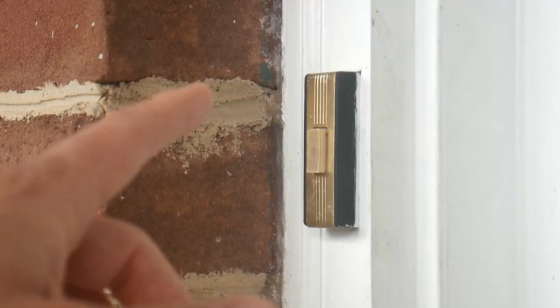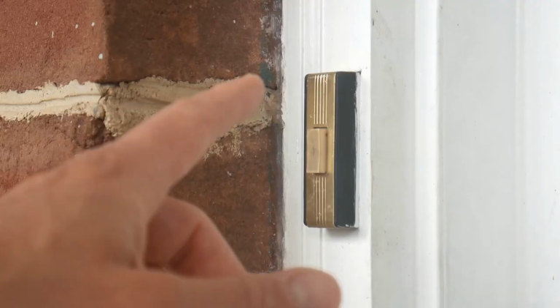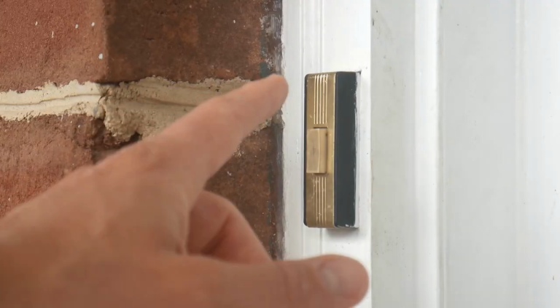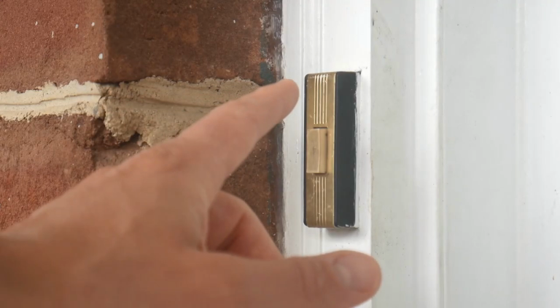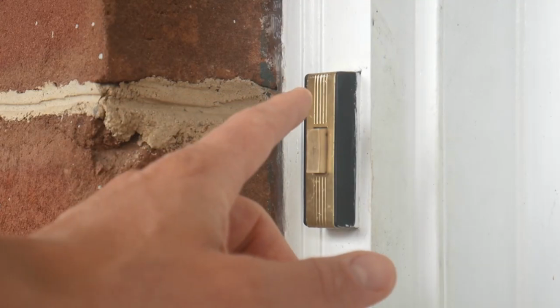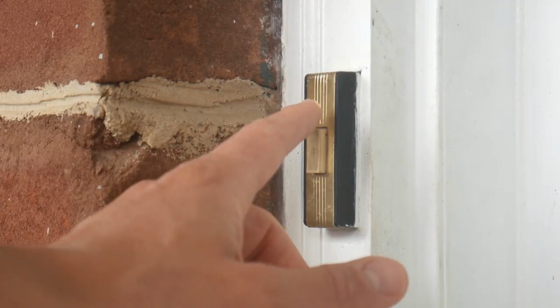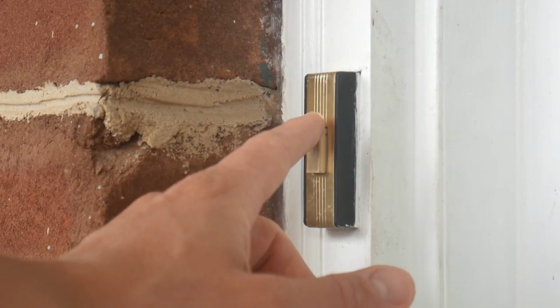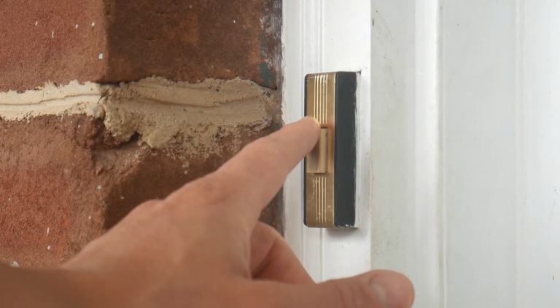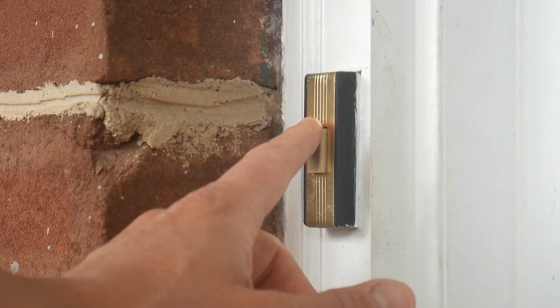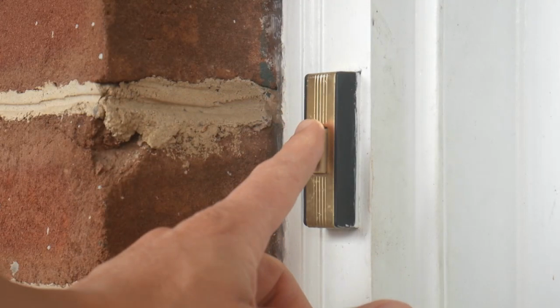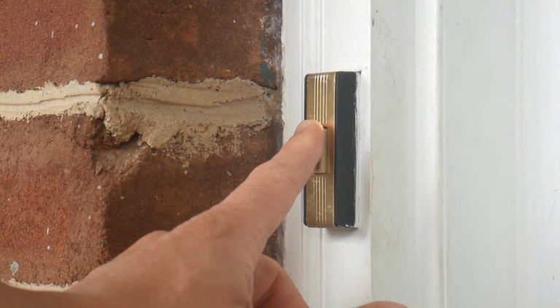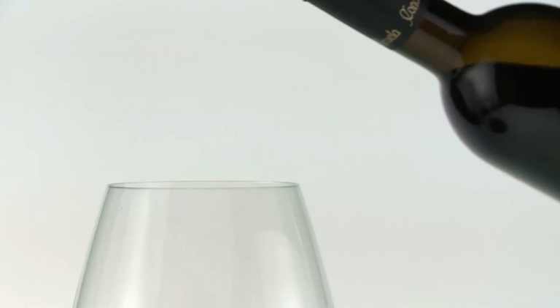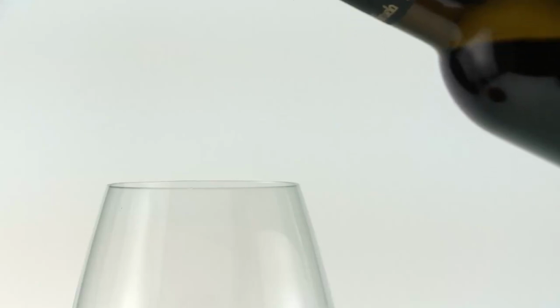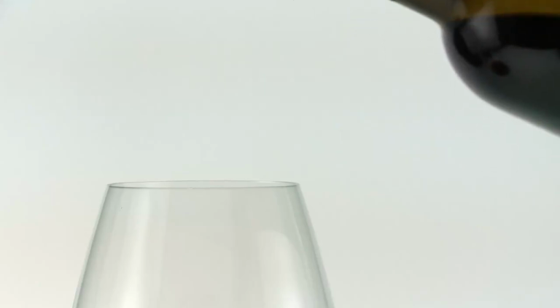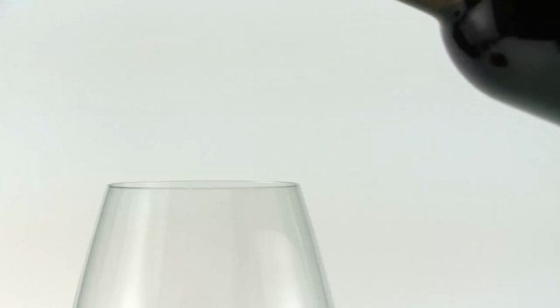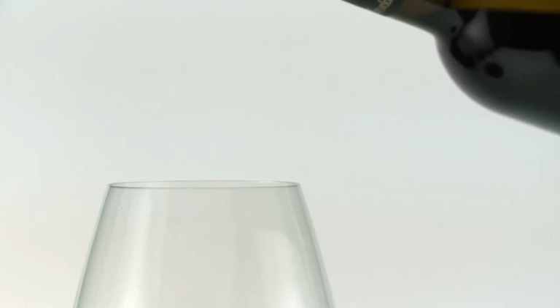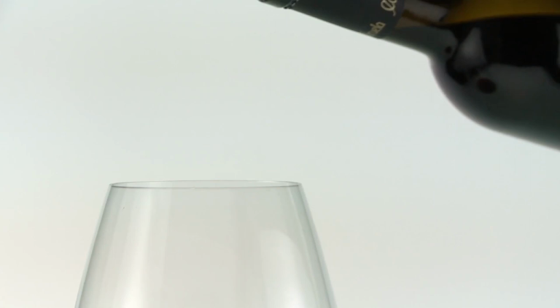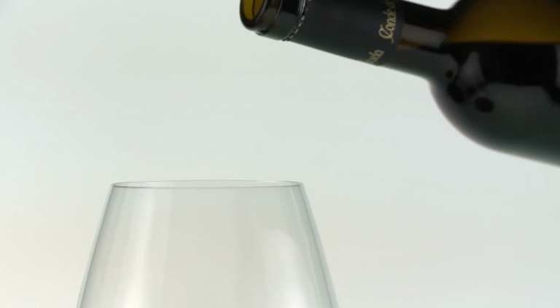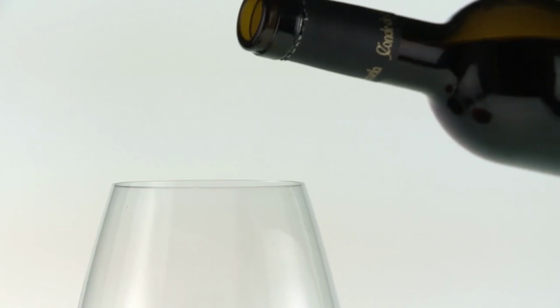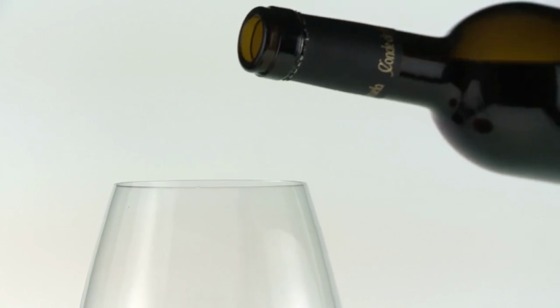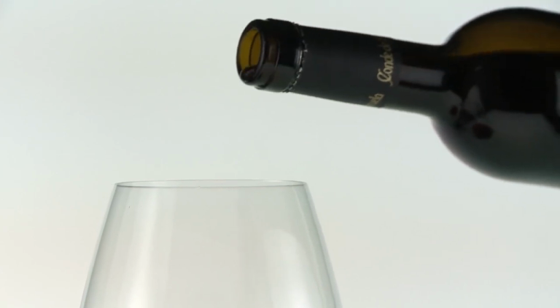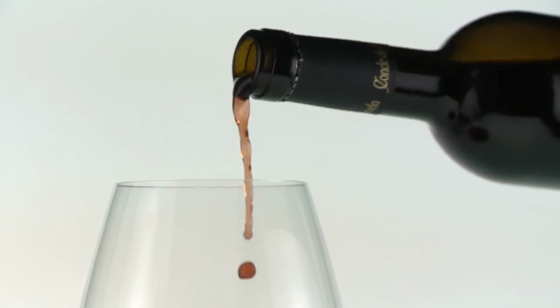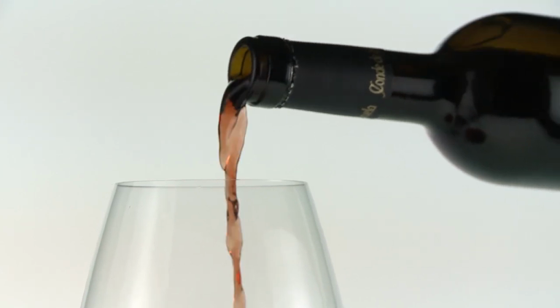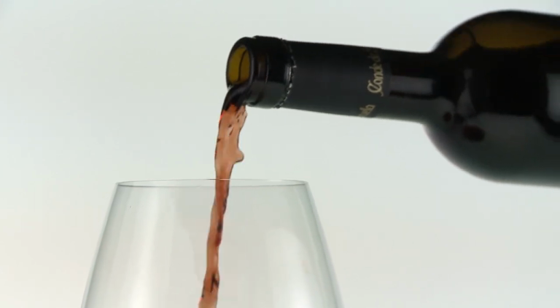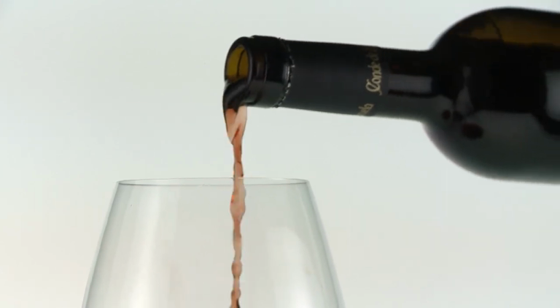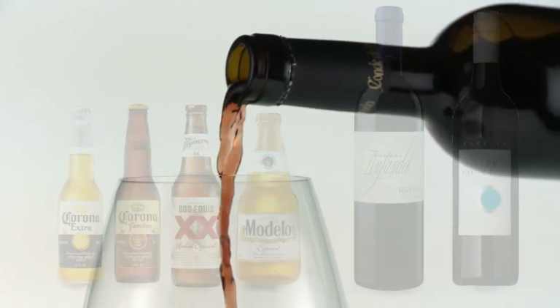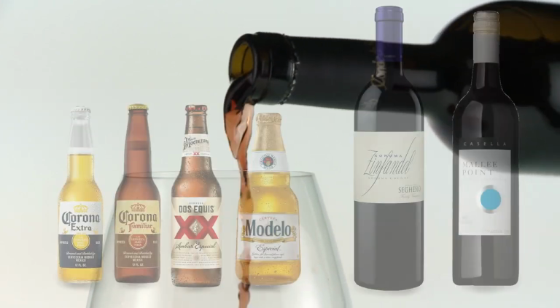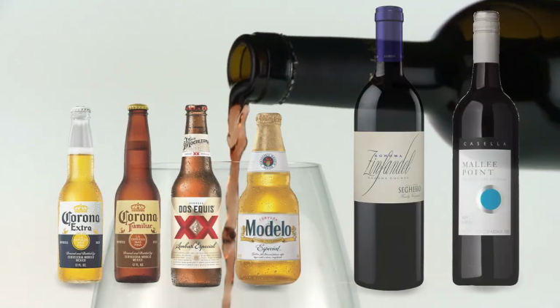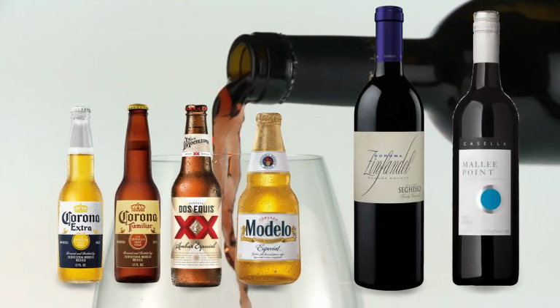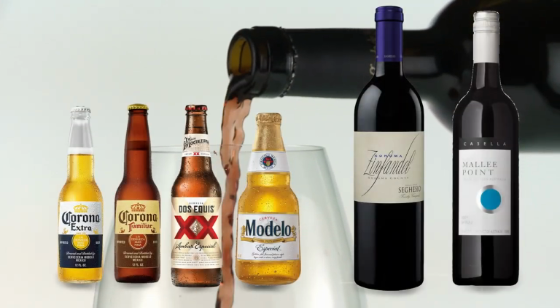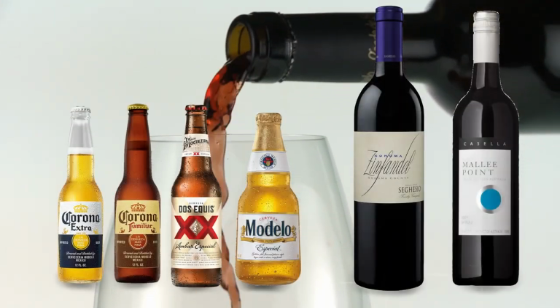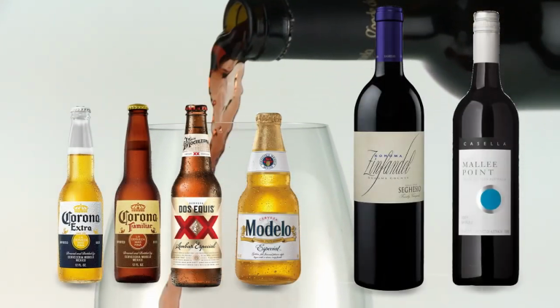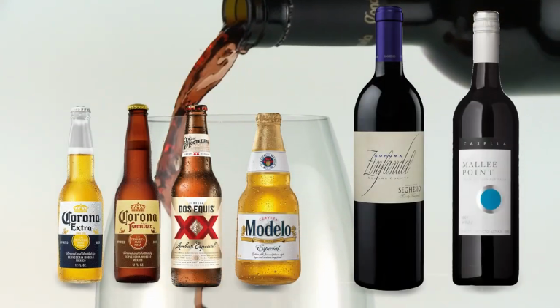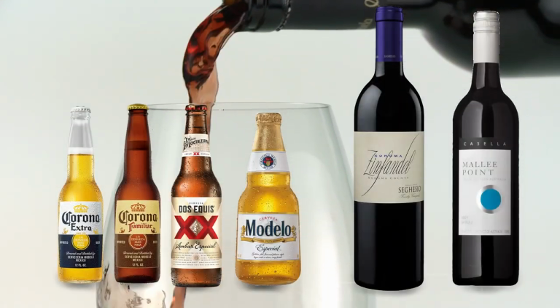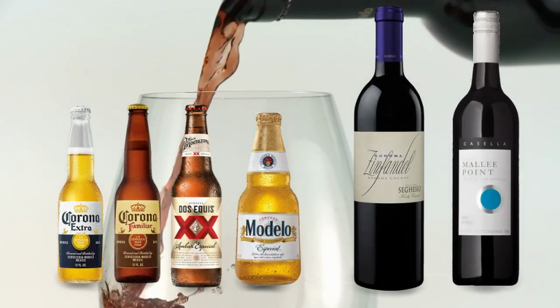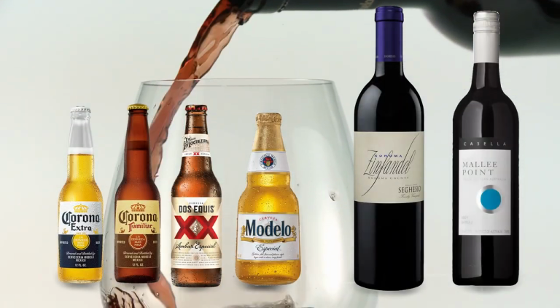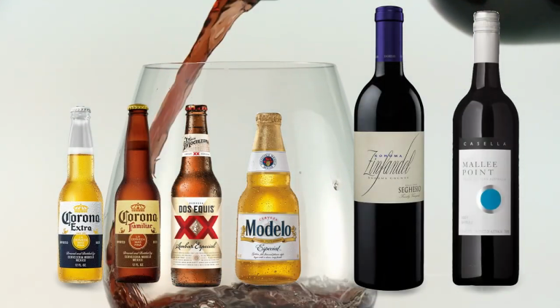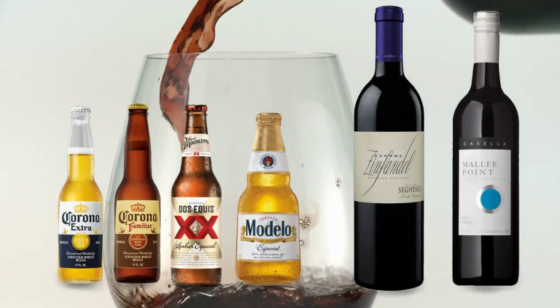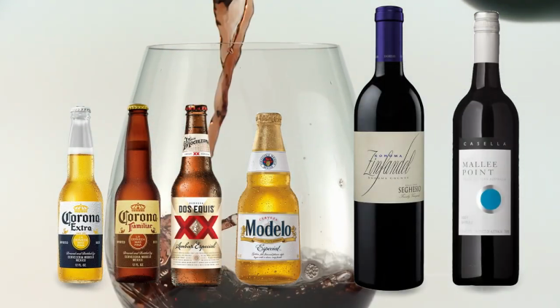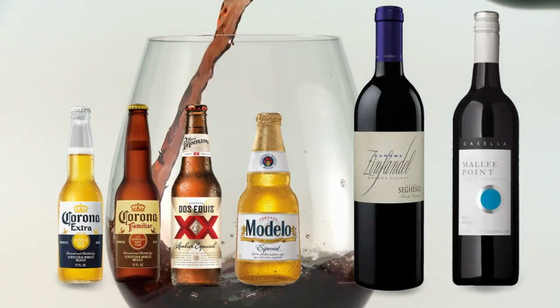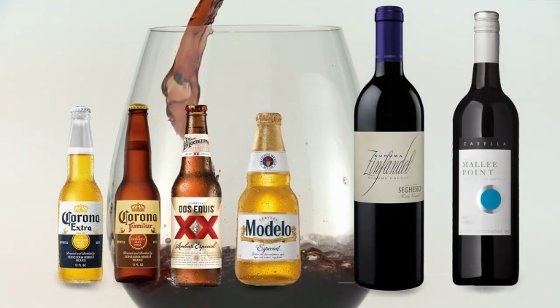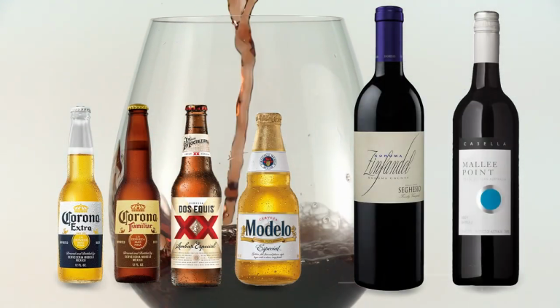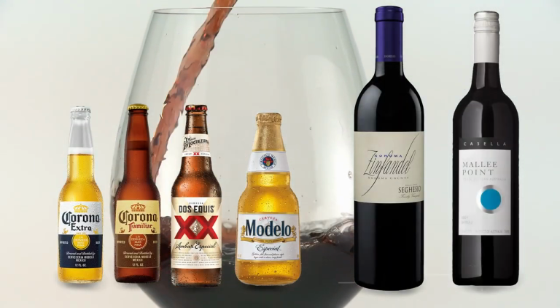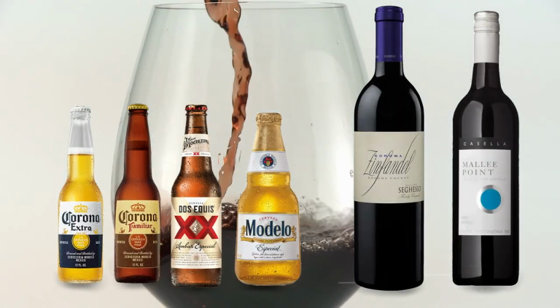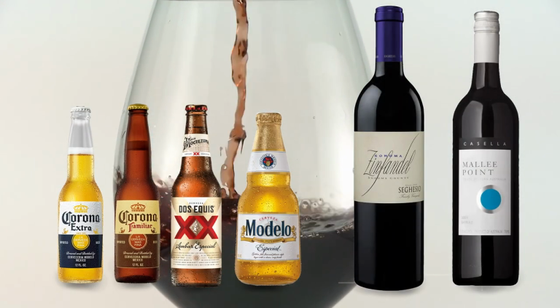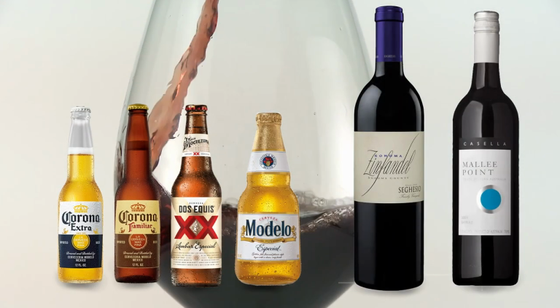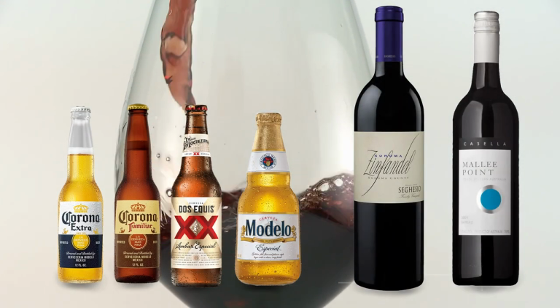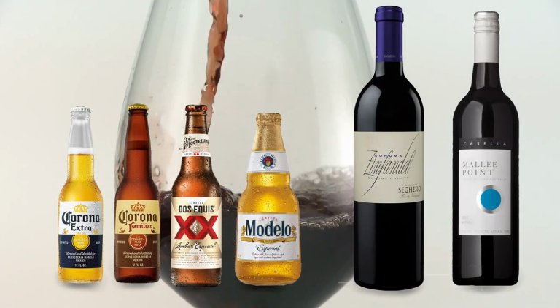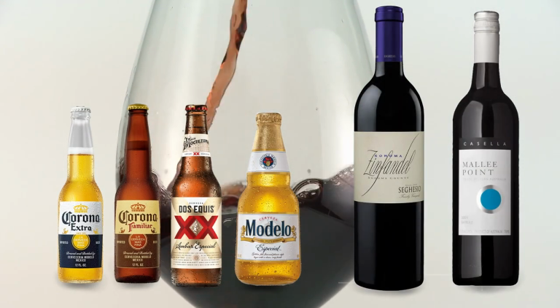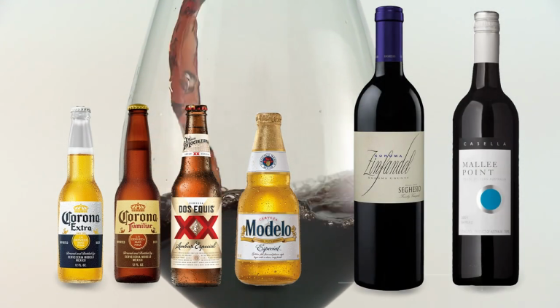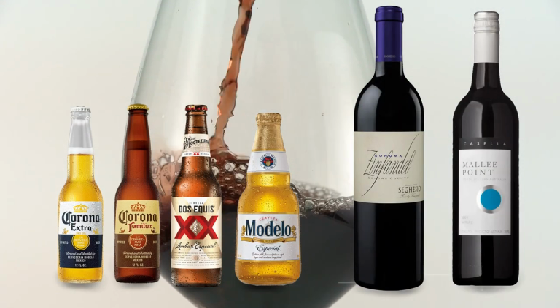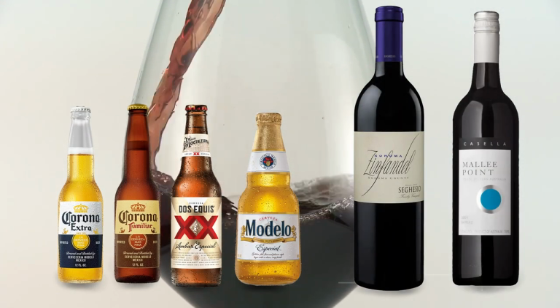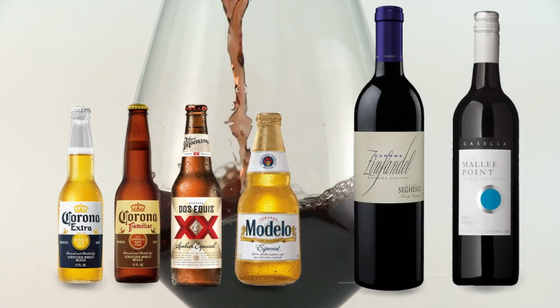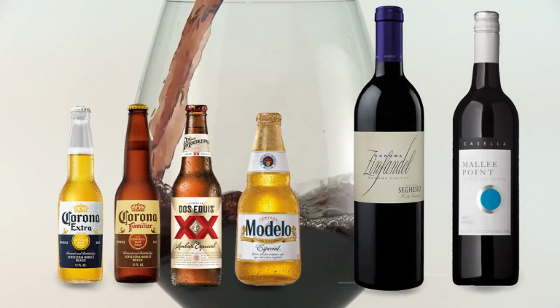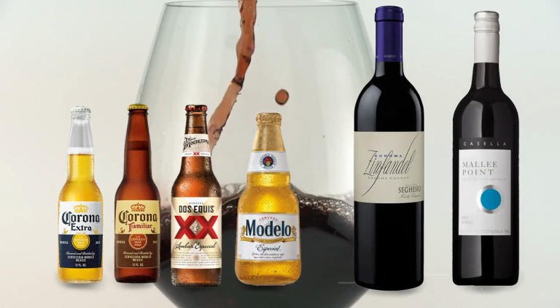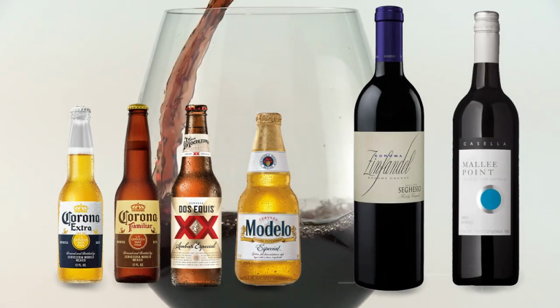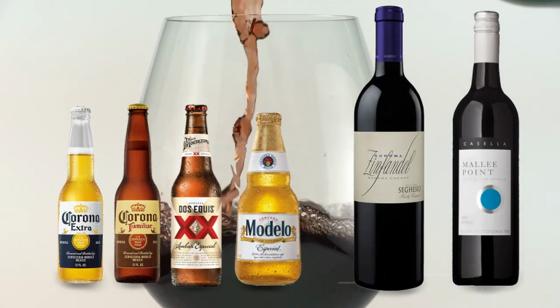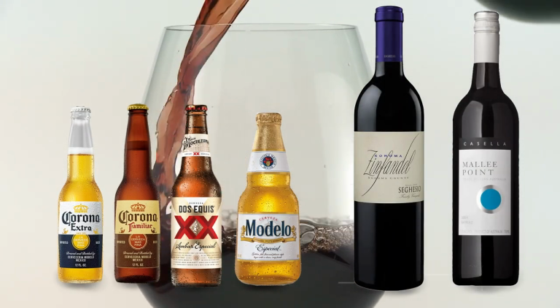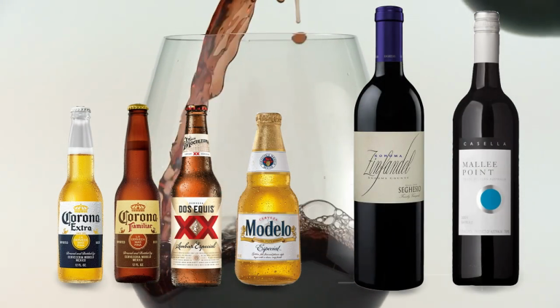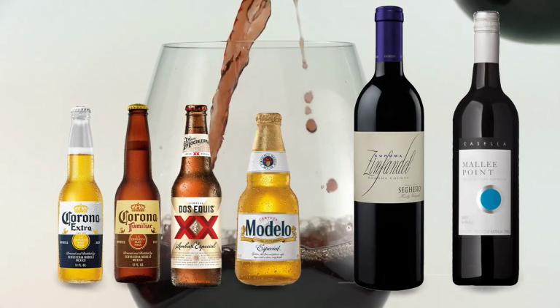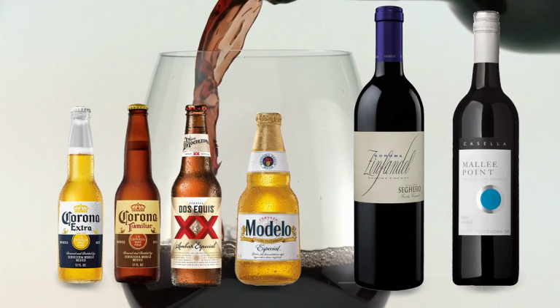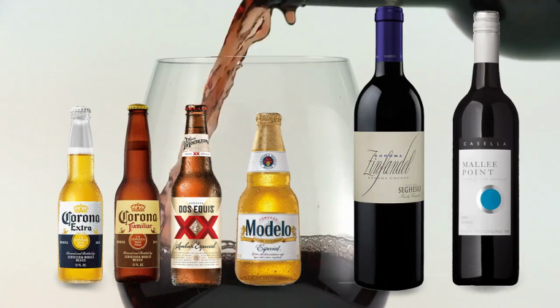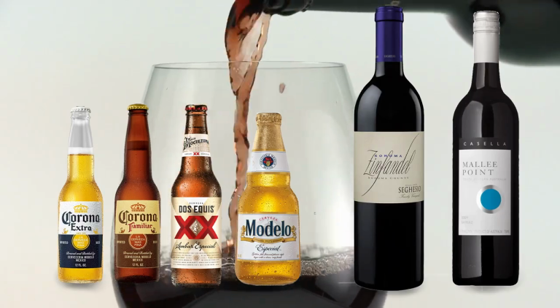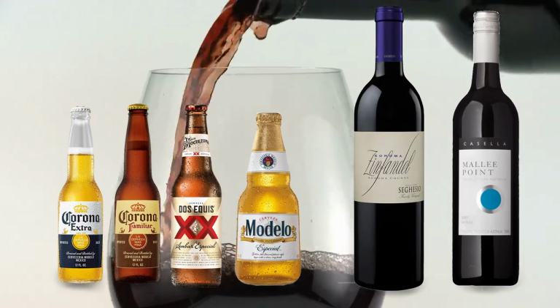When your guest arrives, pour them a drink if you're serving alcohol. You can go with your favorite Mexican beer or a nice Shiraz or Zinfandel if you'd prefer wine instead.